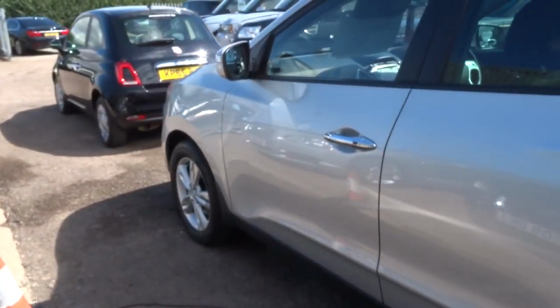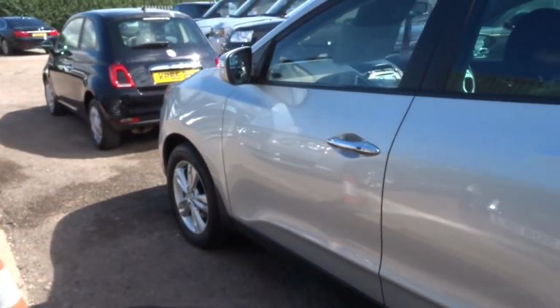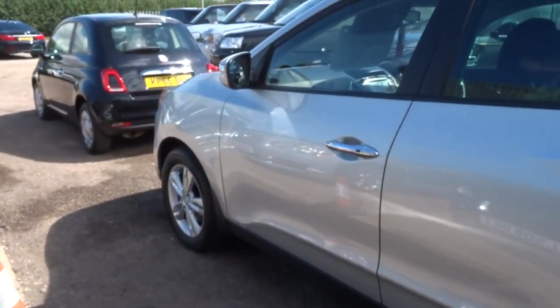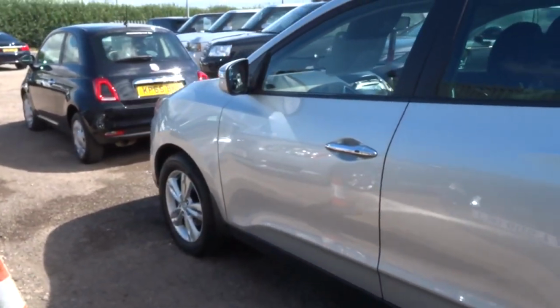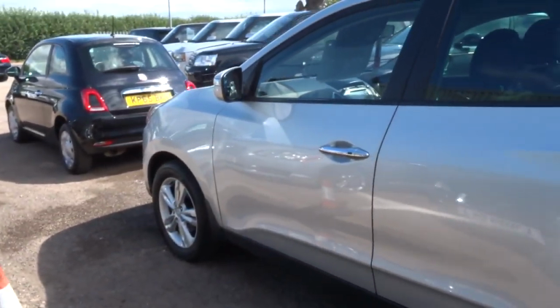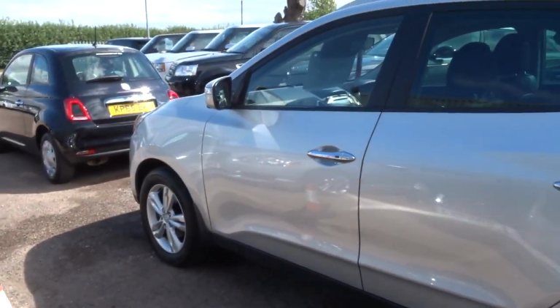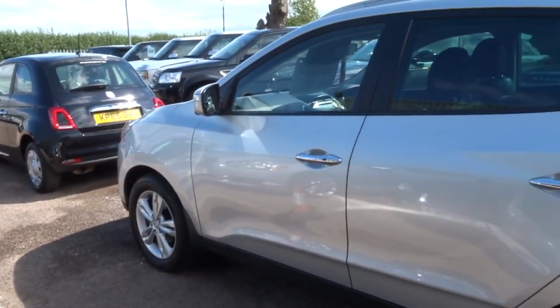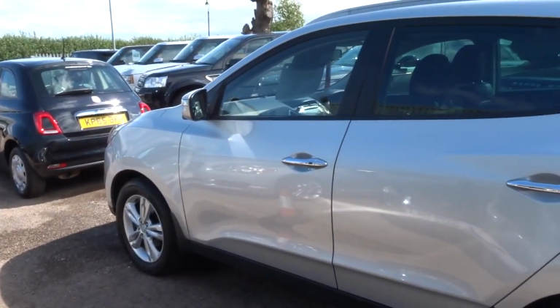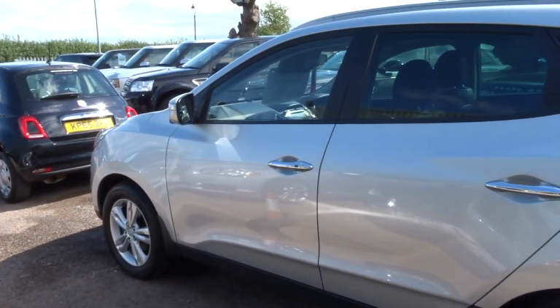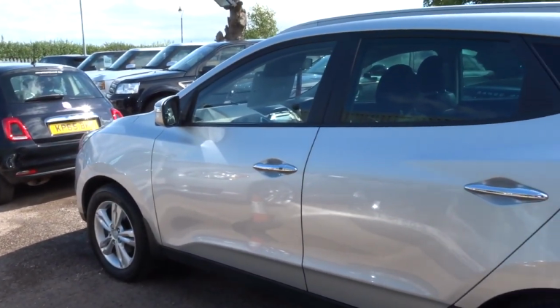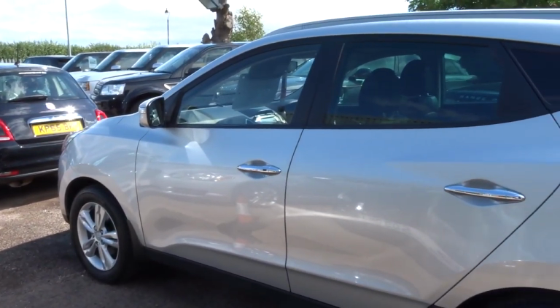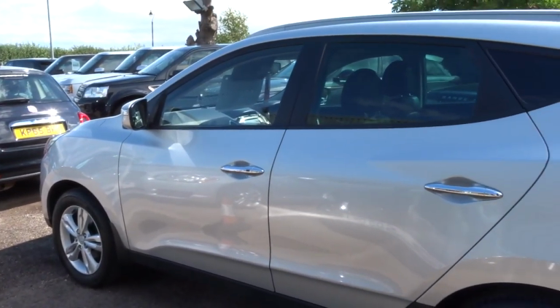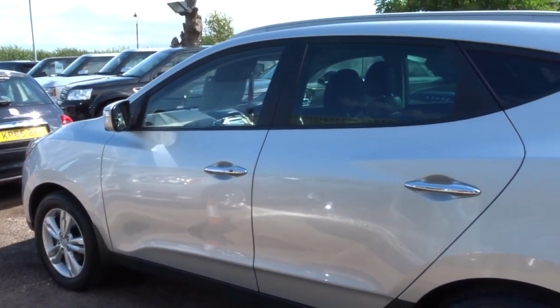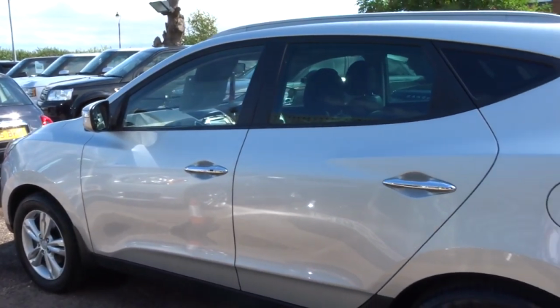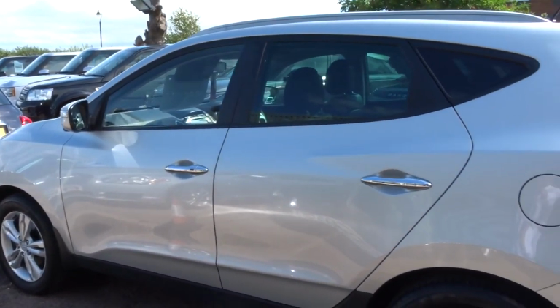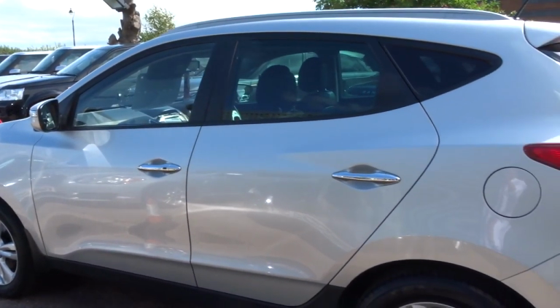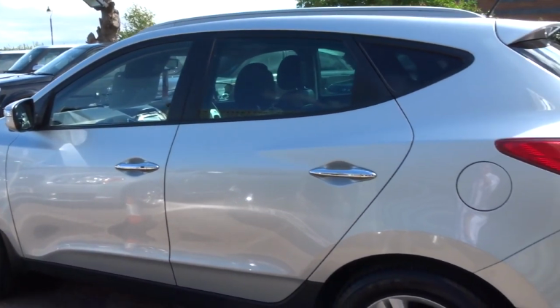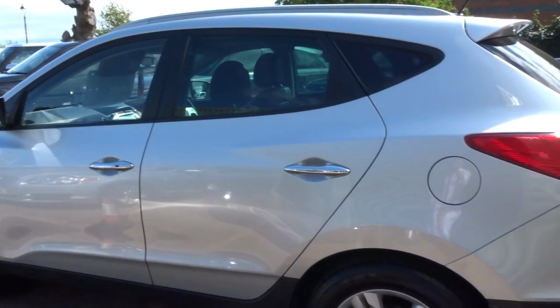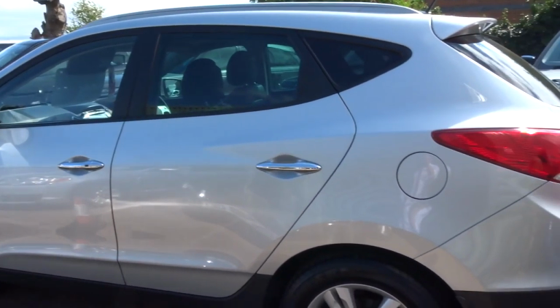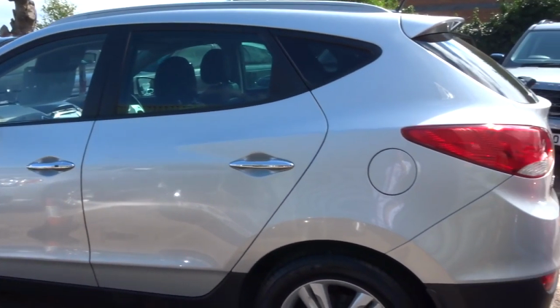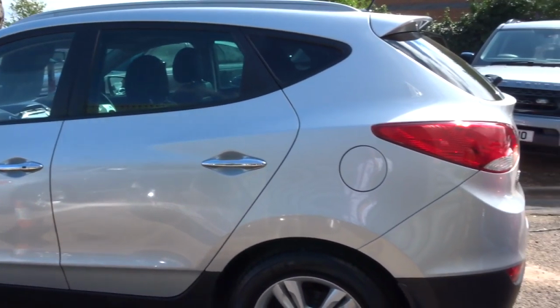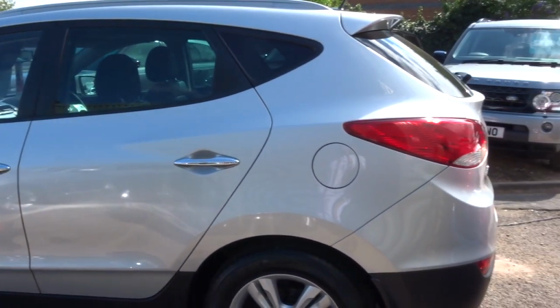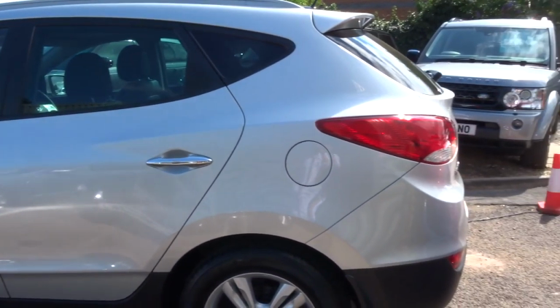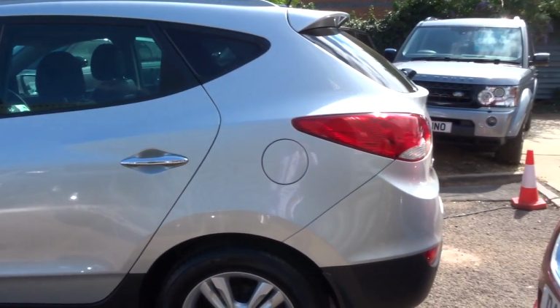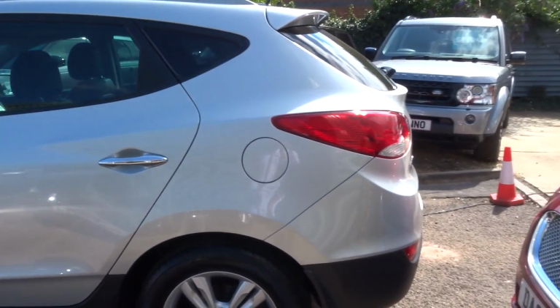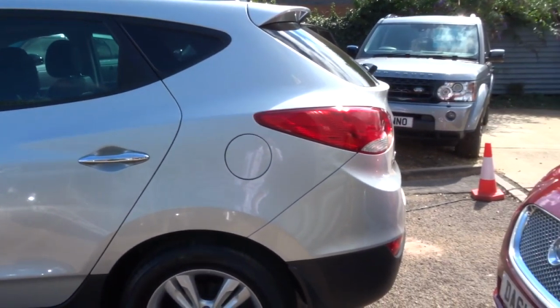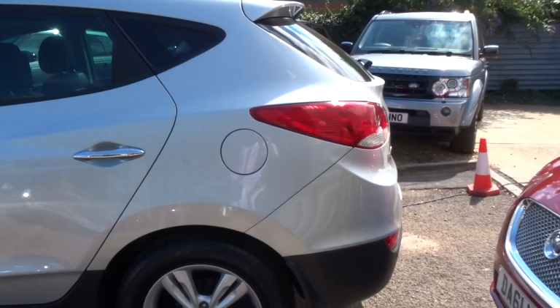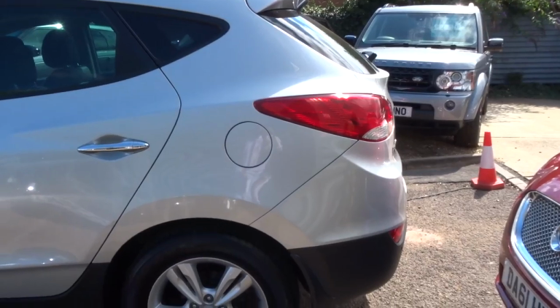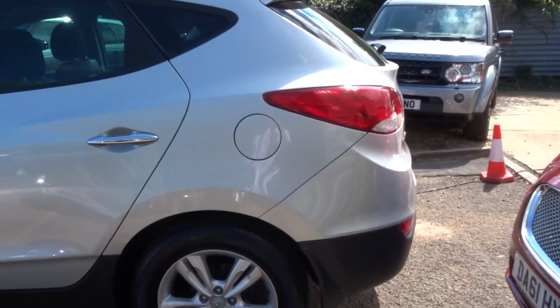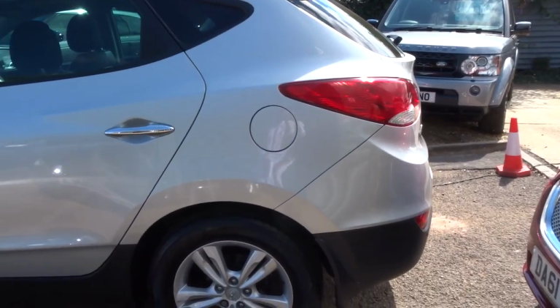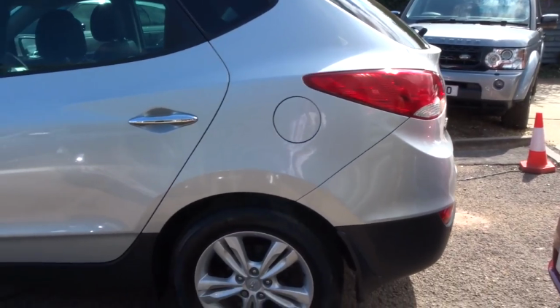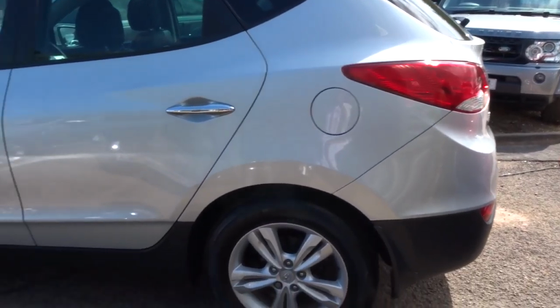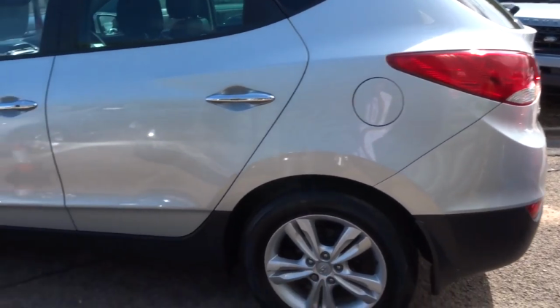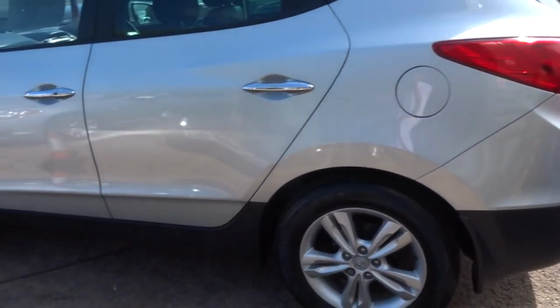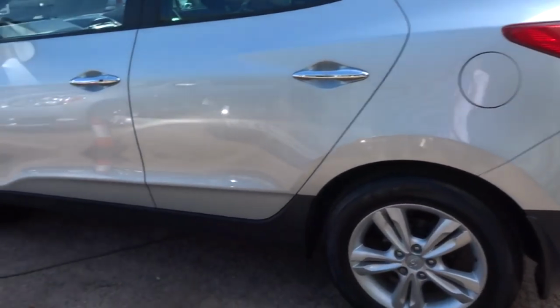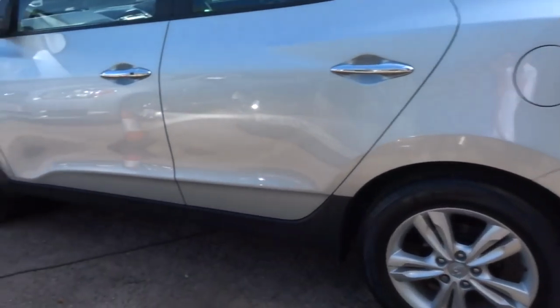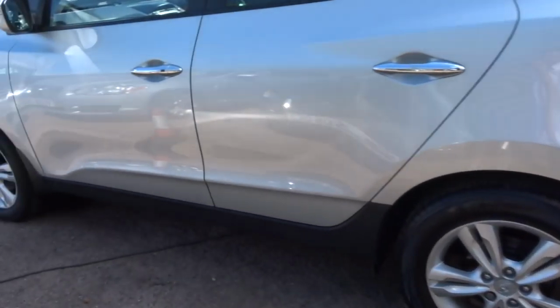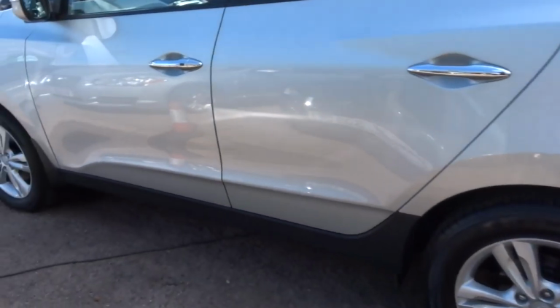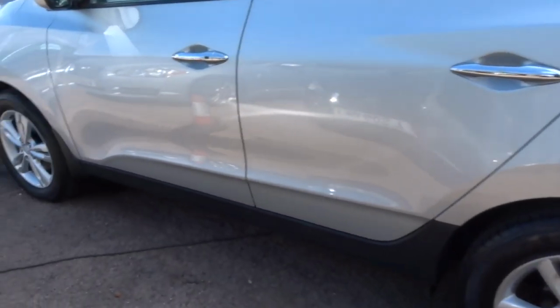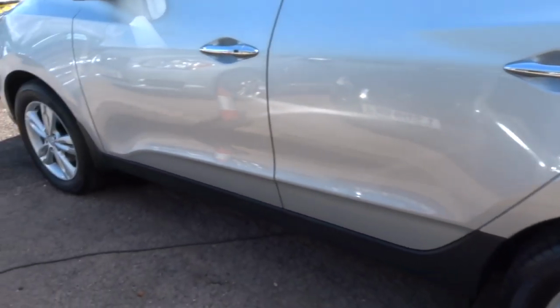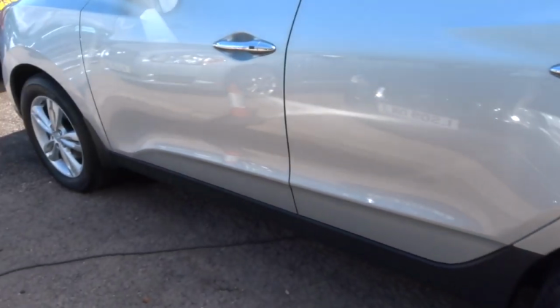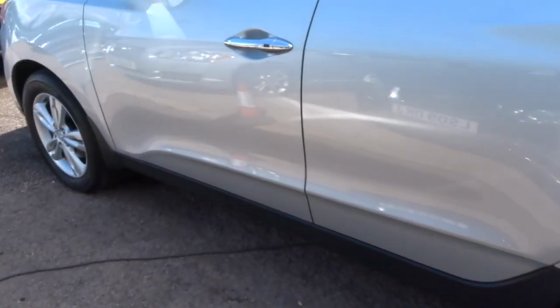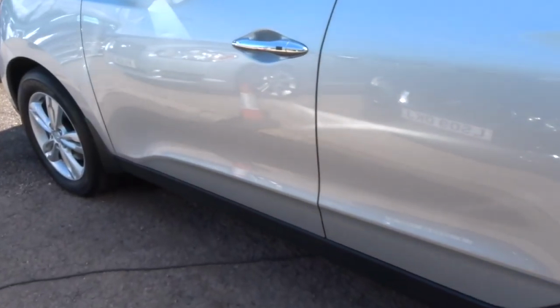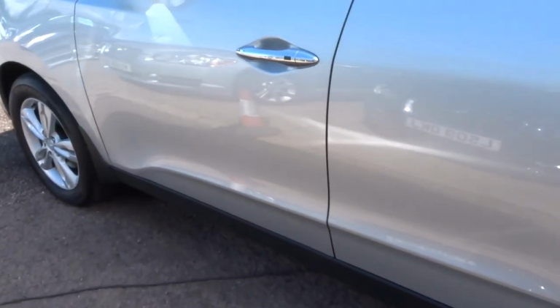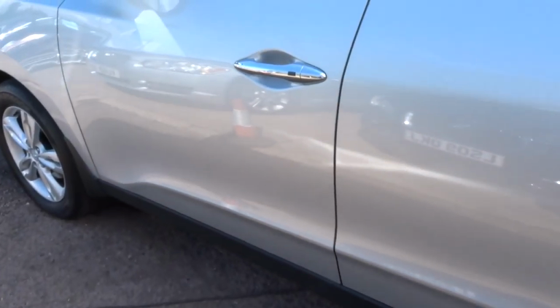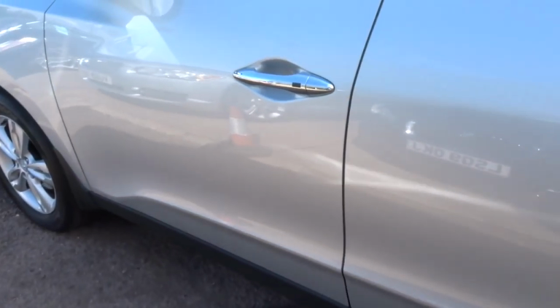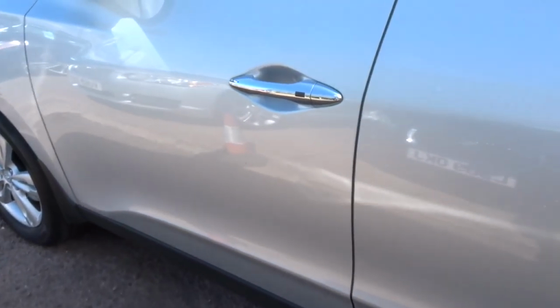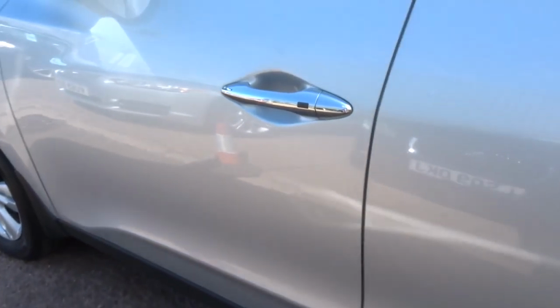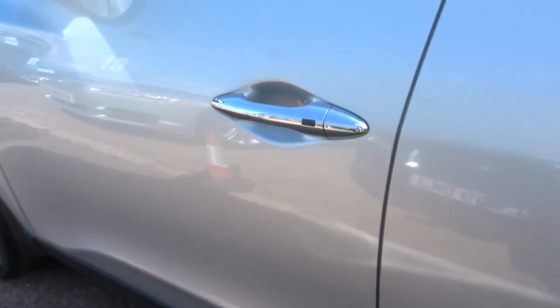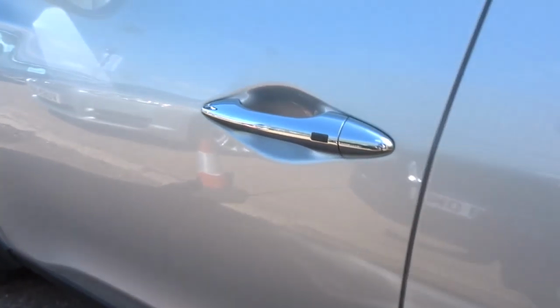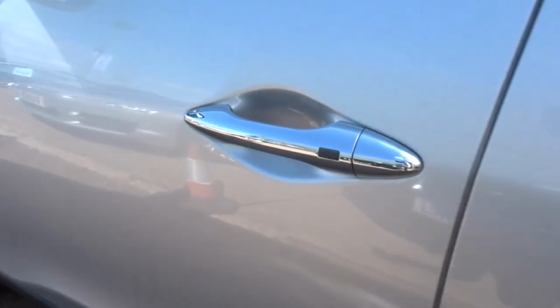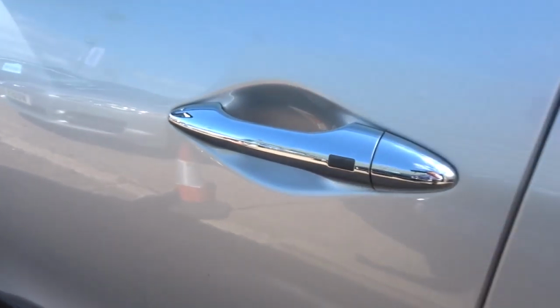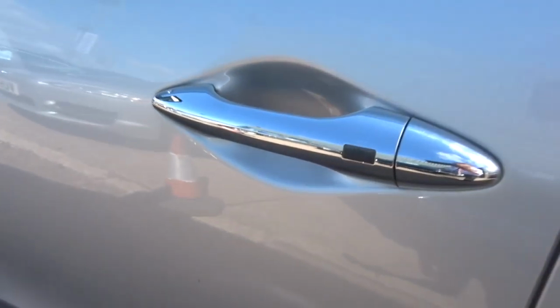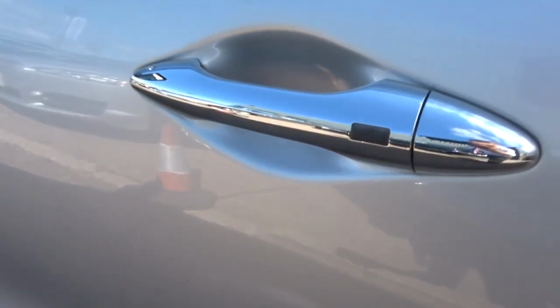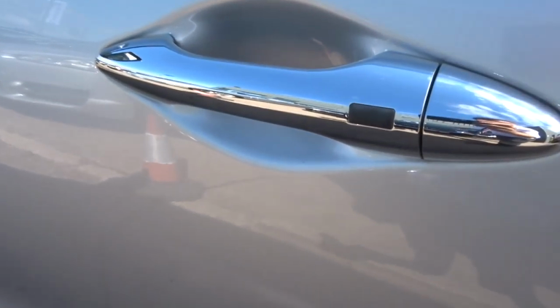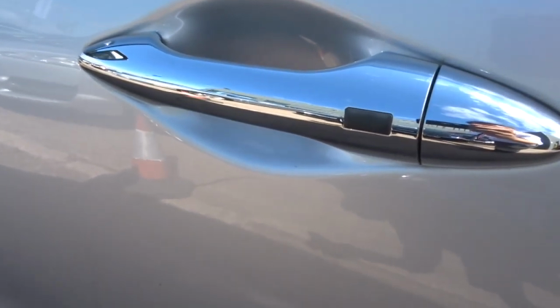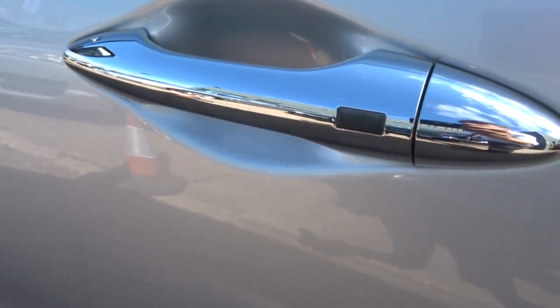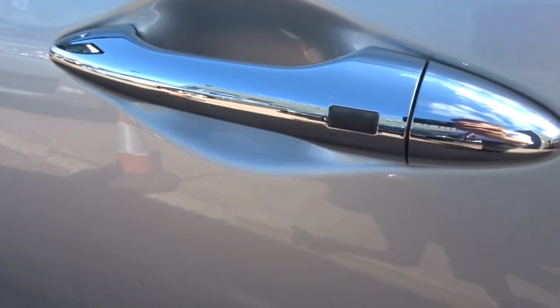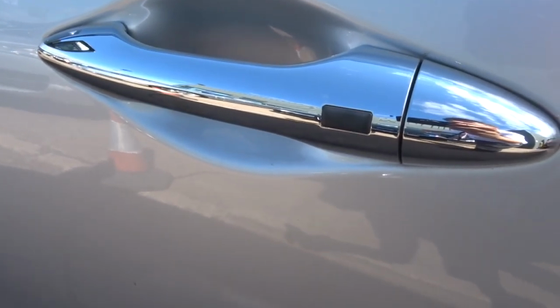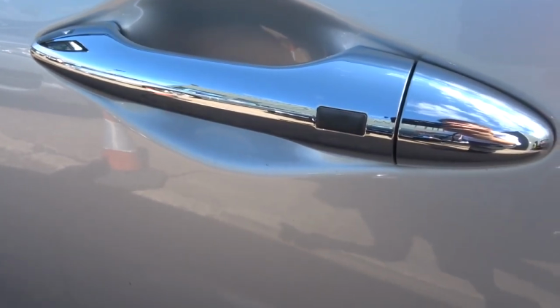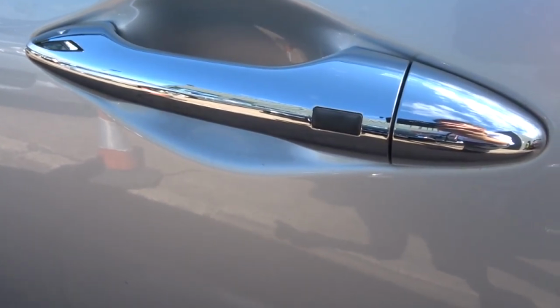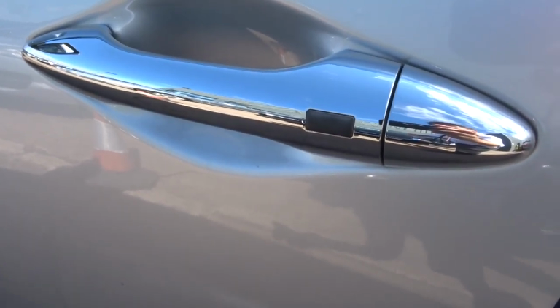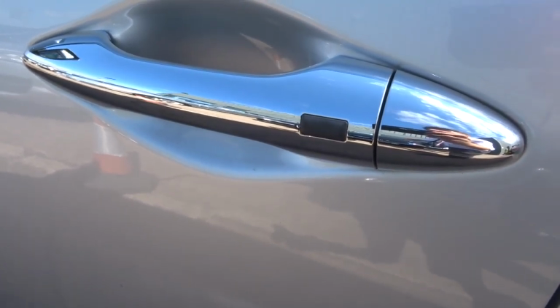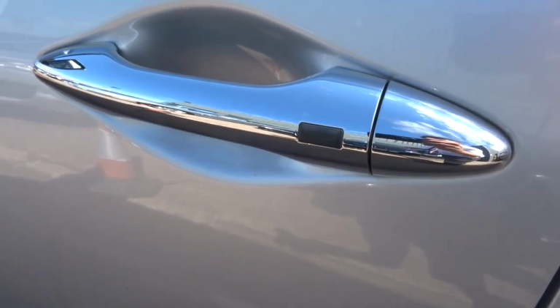You can lock the car just by pressing a button on the door handles — it's just there, that black button.